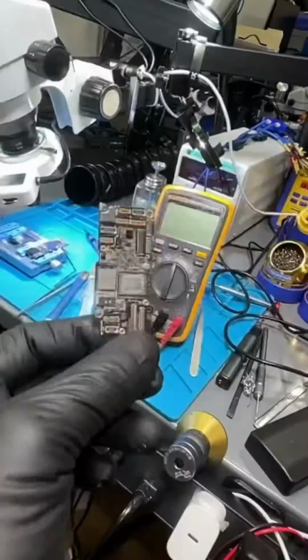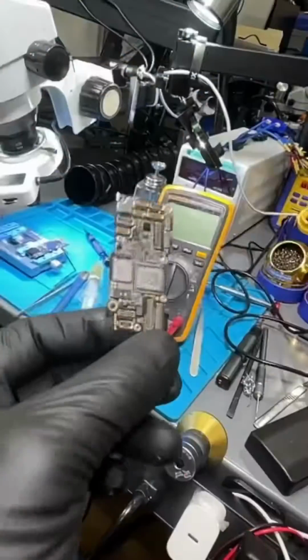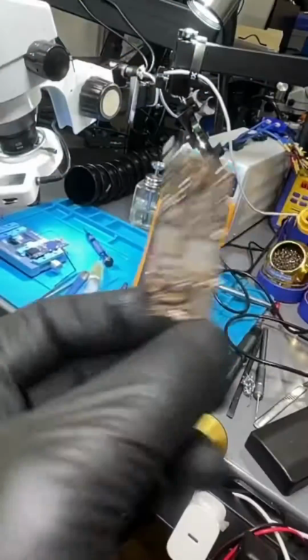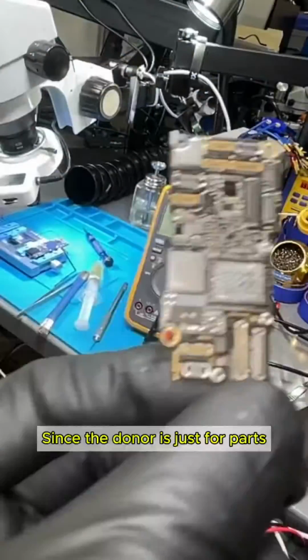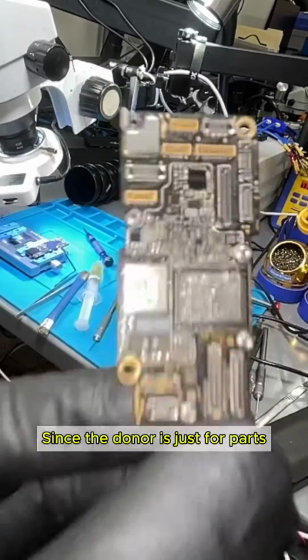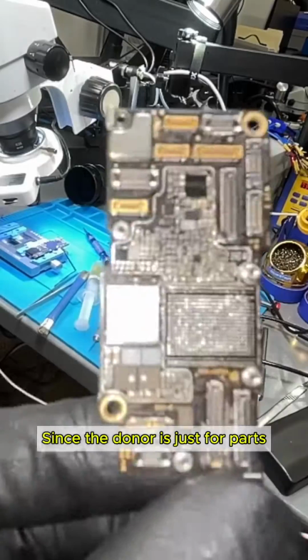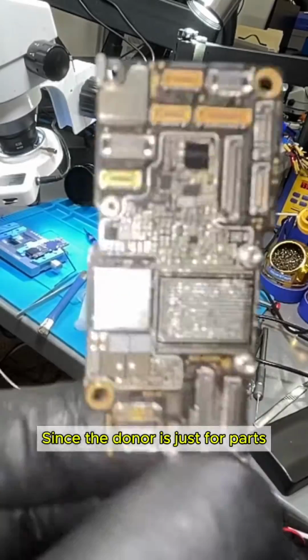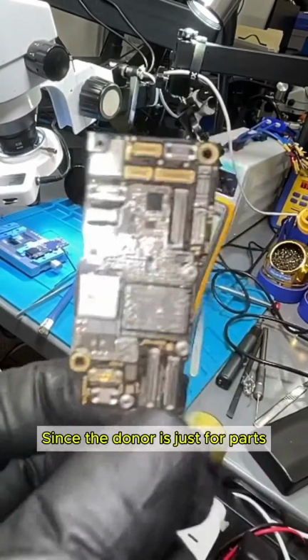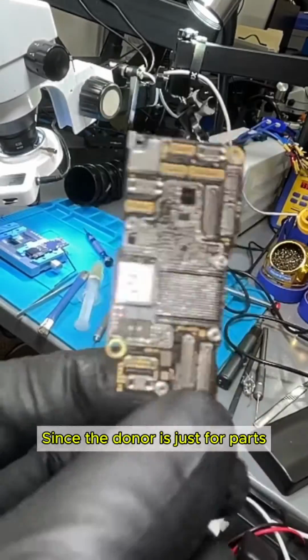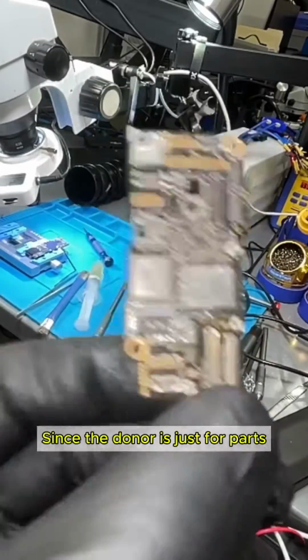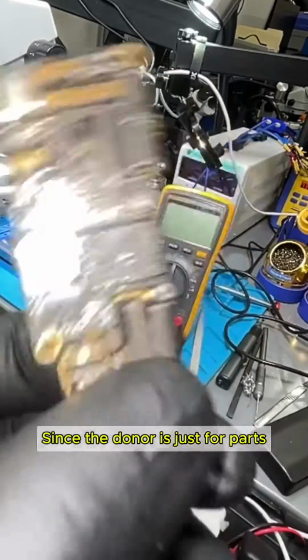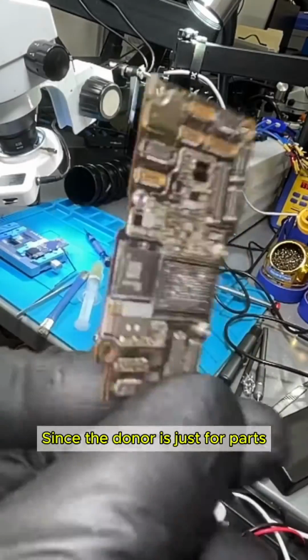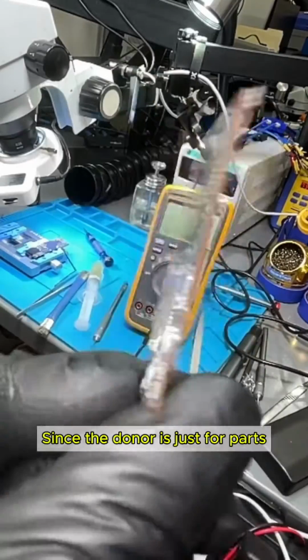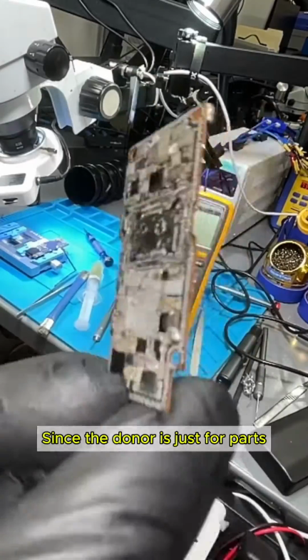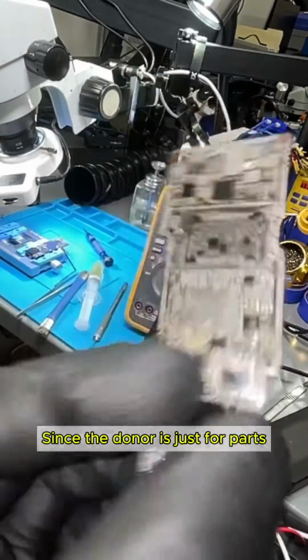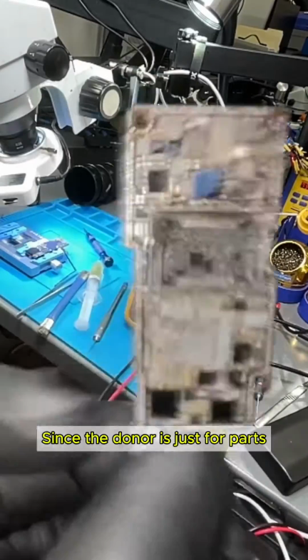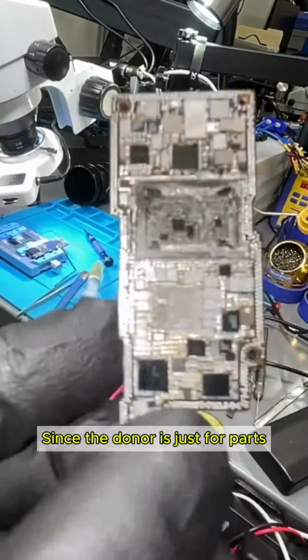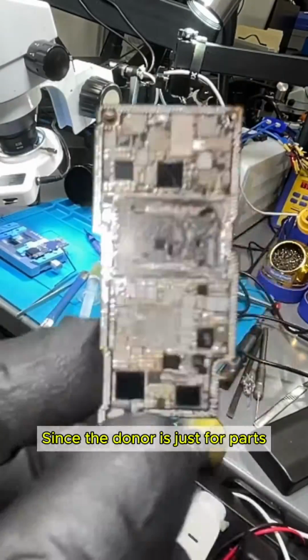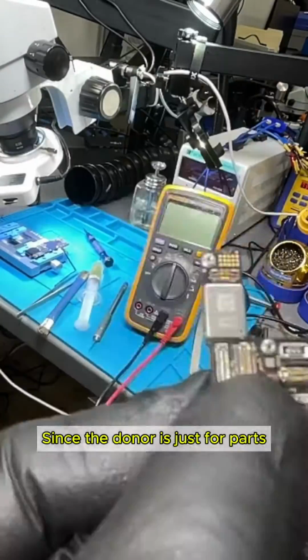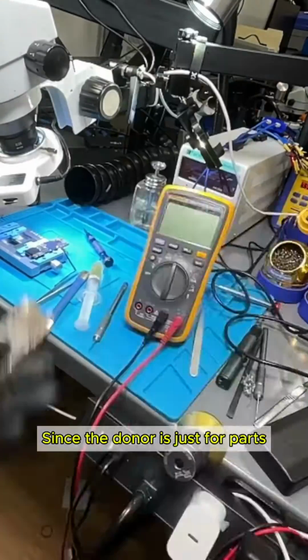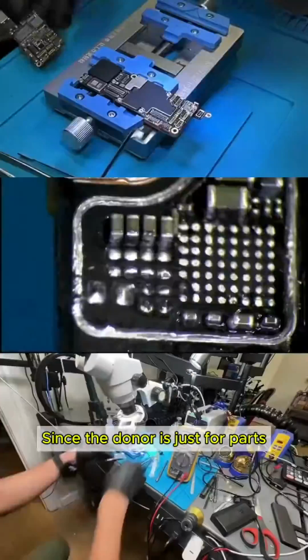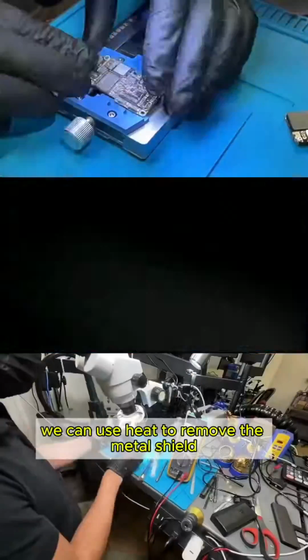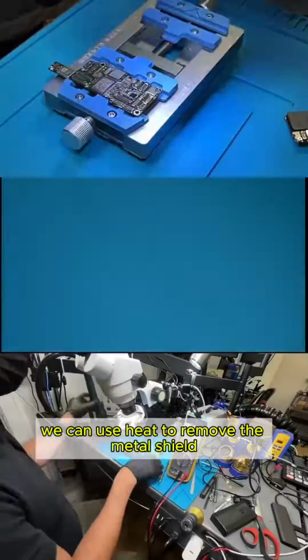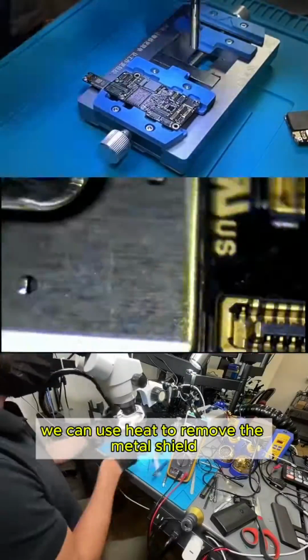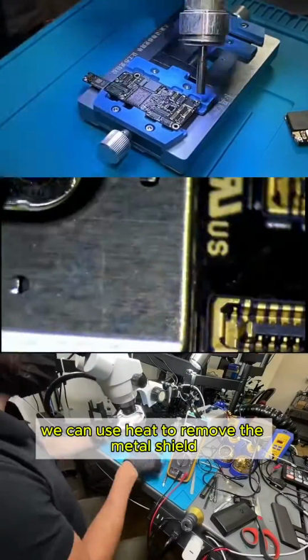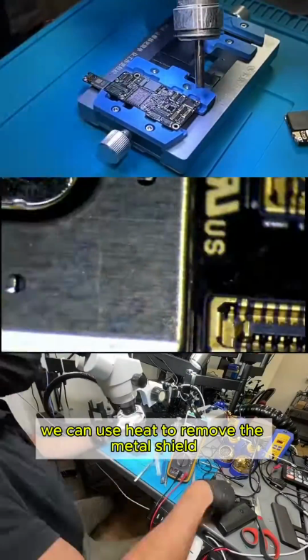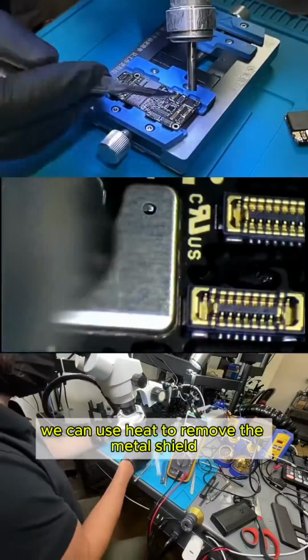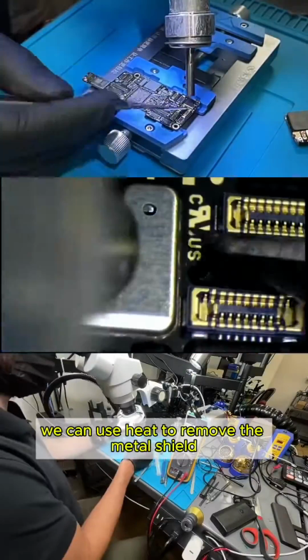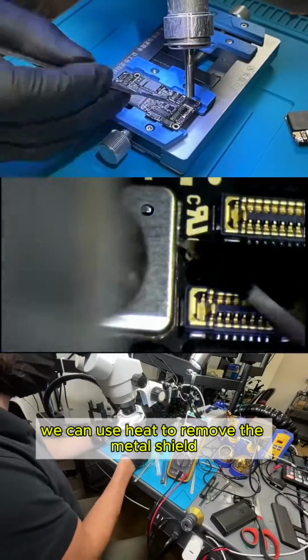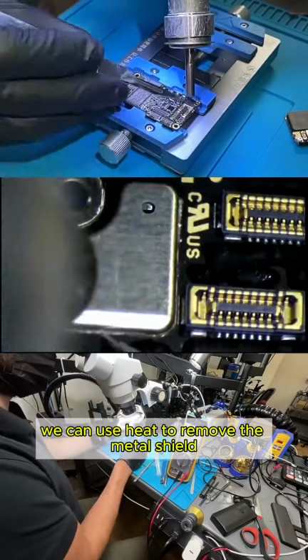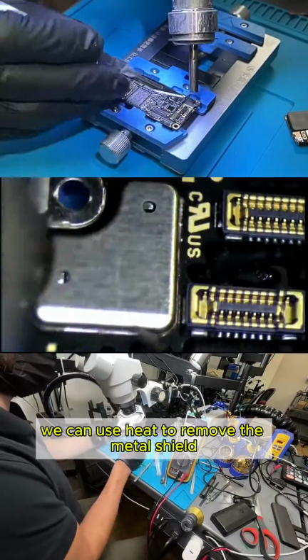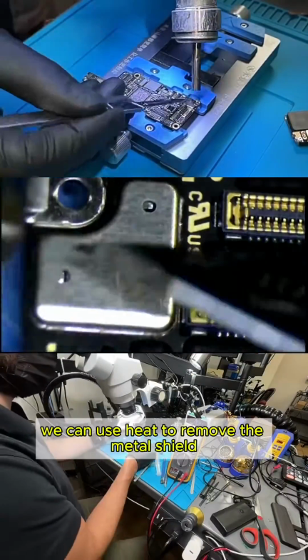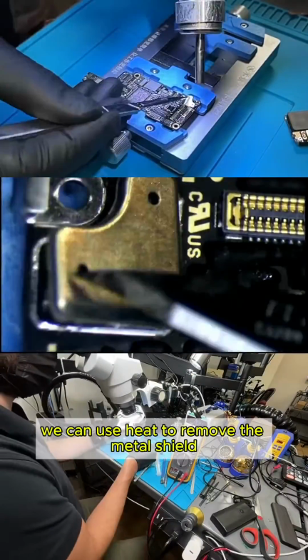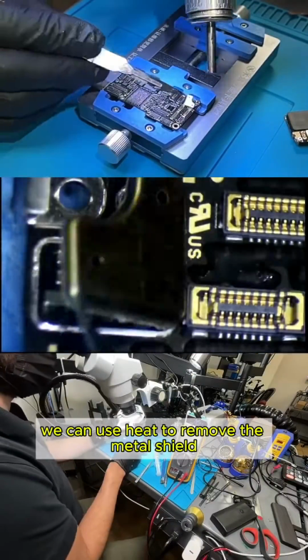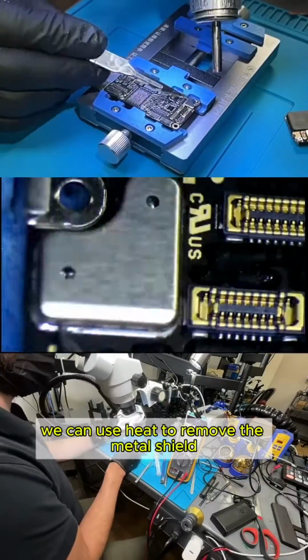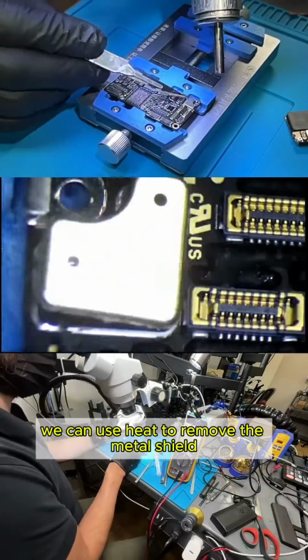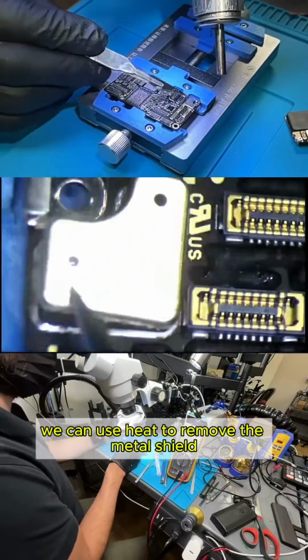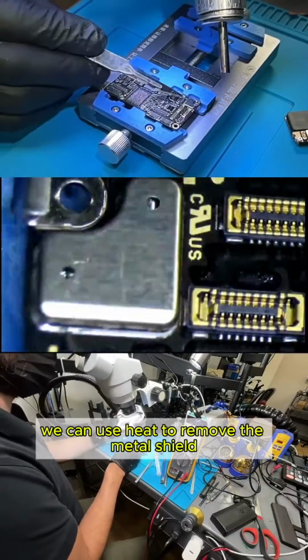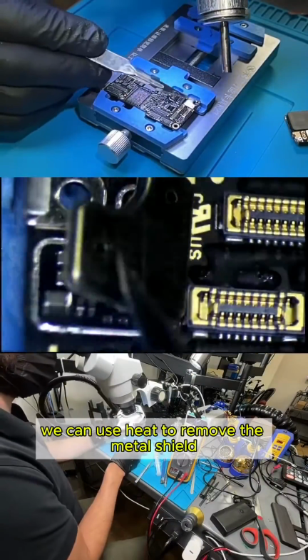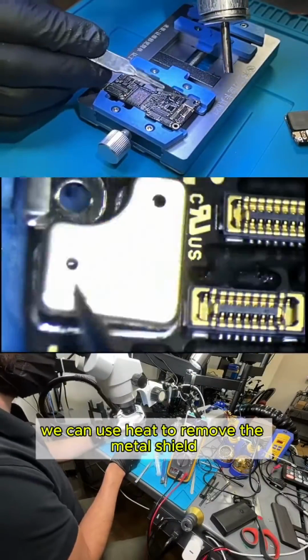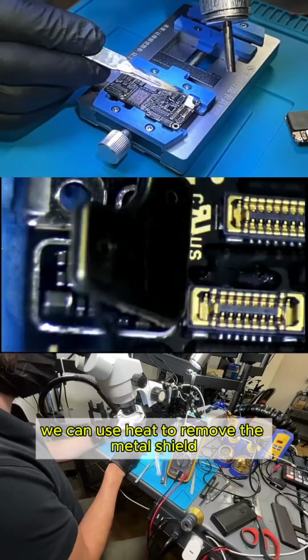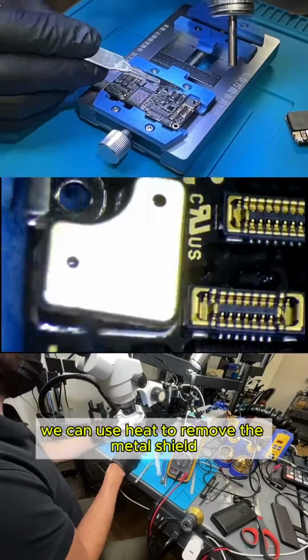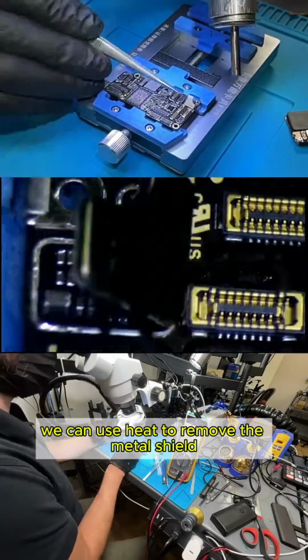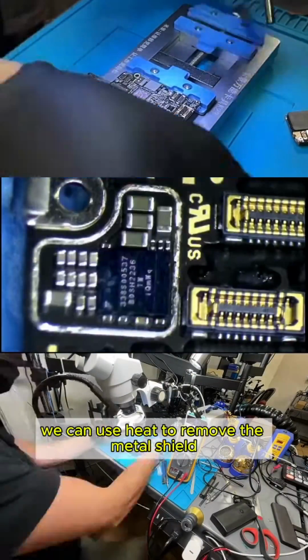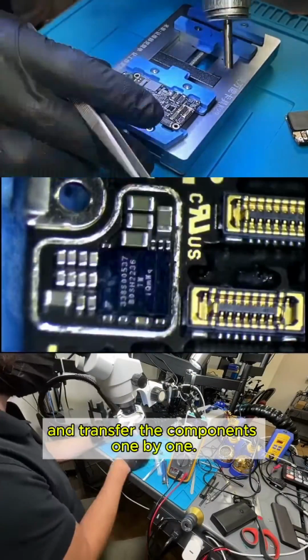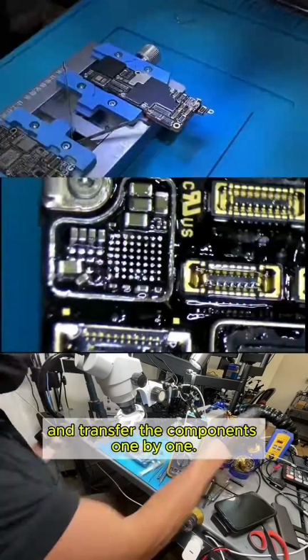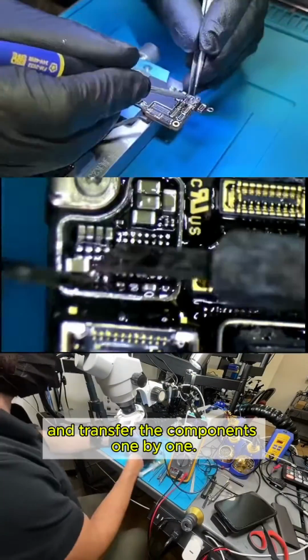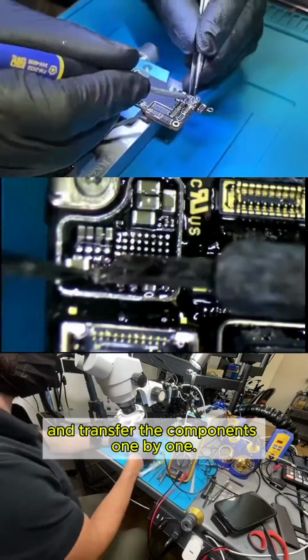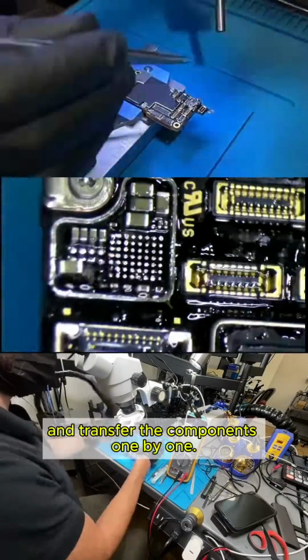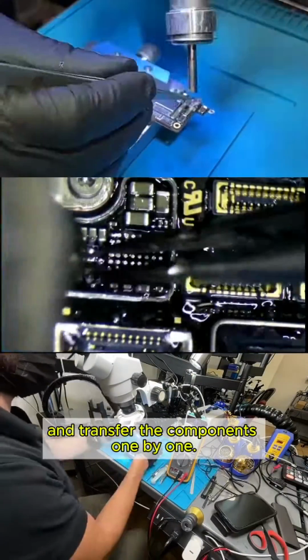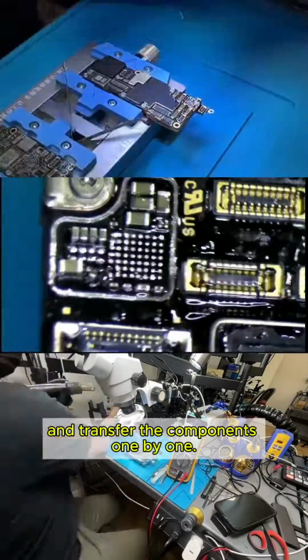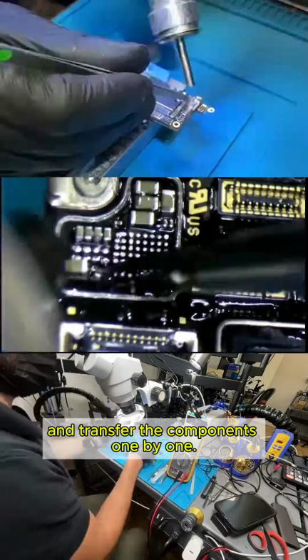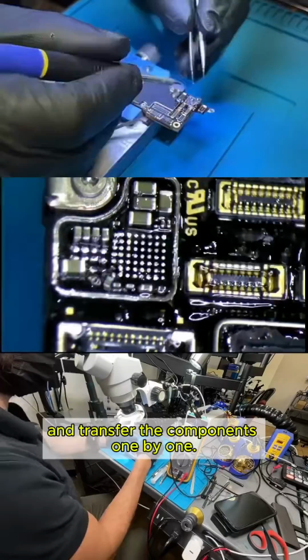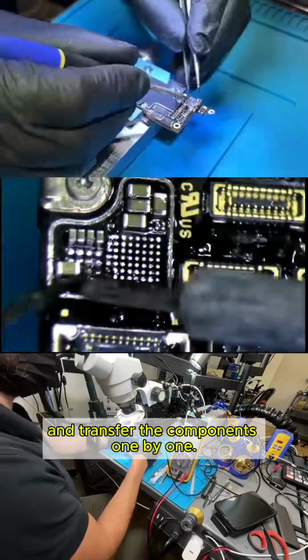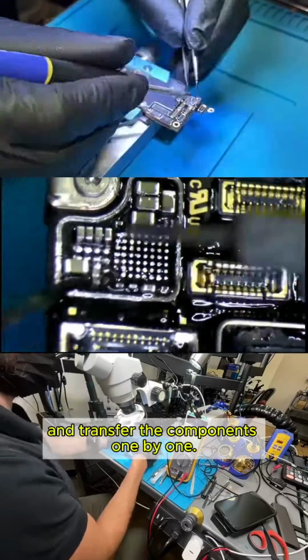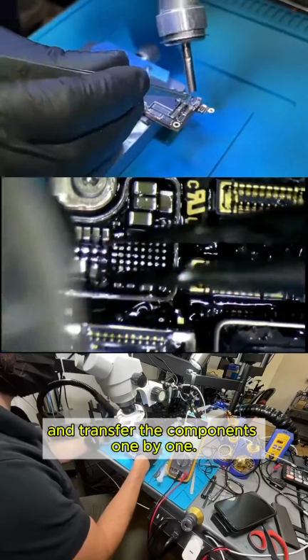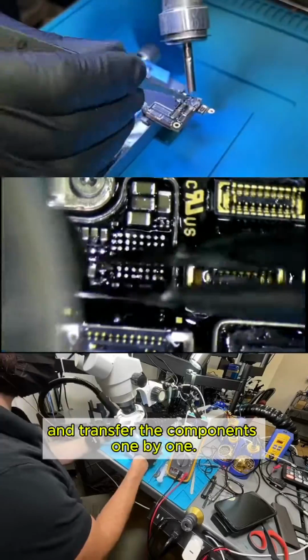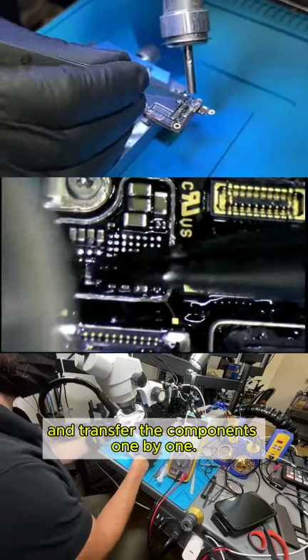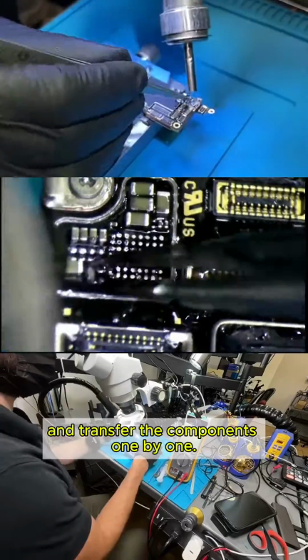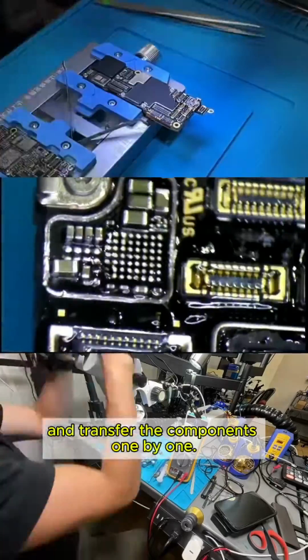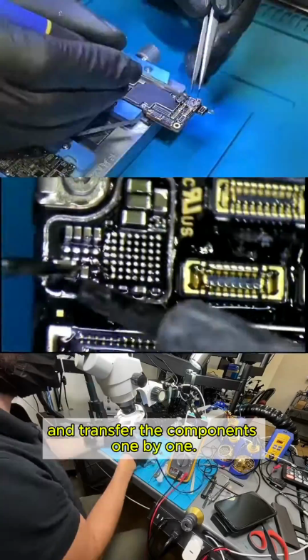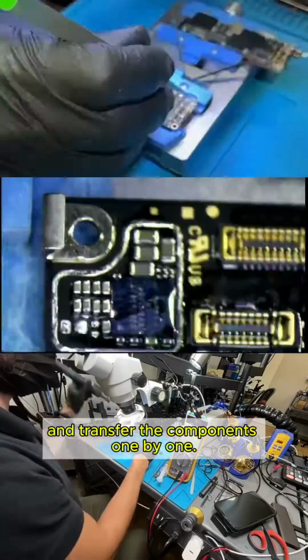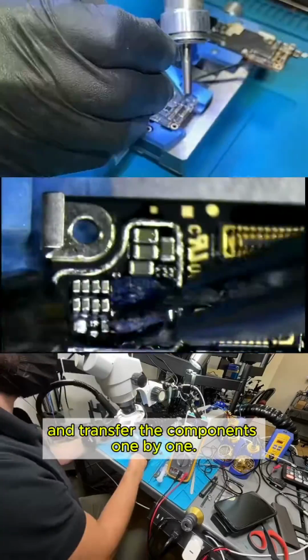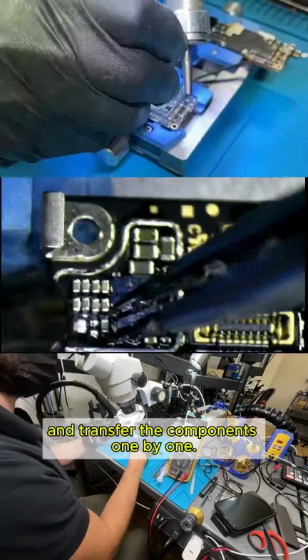Since the donor is just for parts, we can use heat to remove the metal shield and transfer the components one by one.